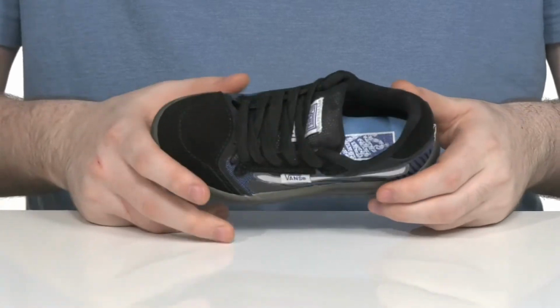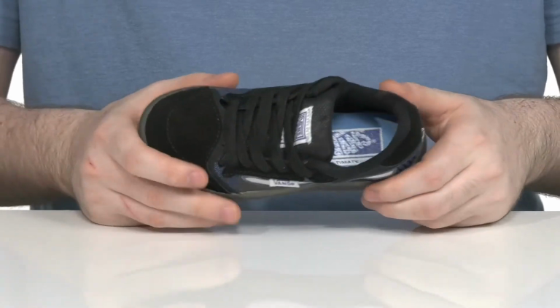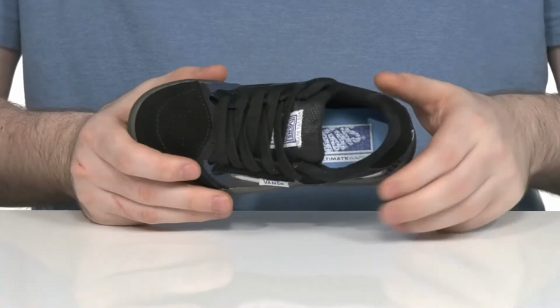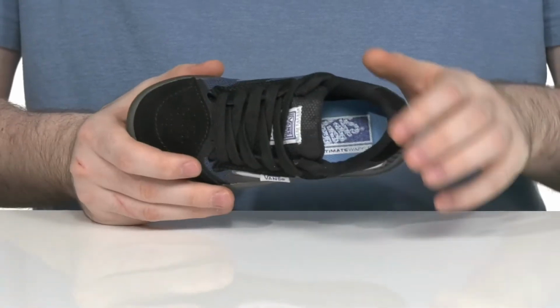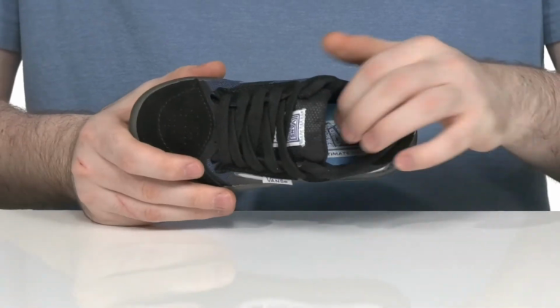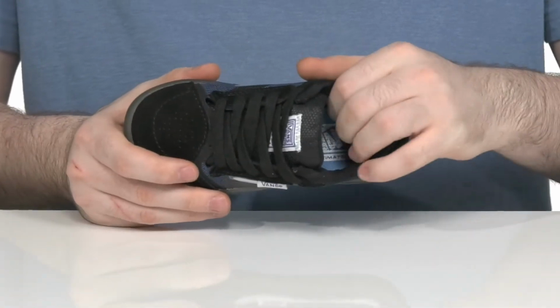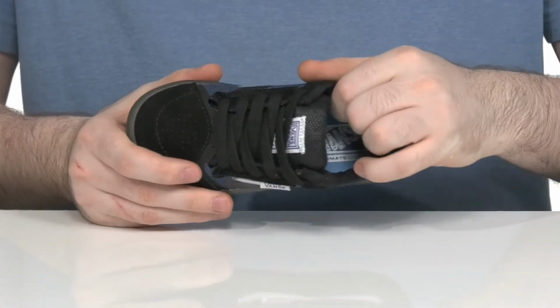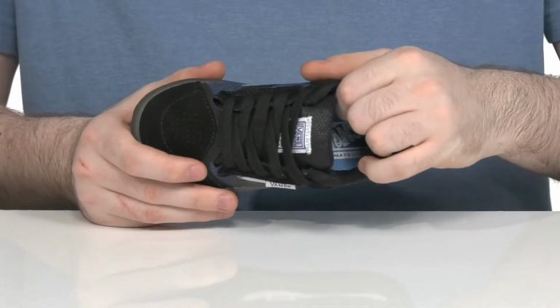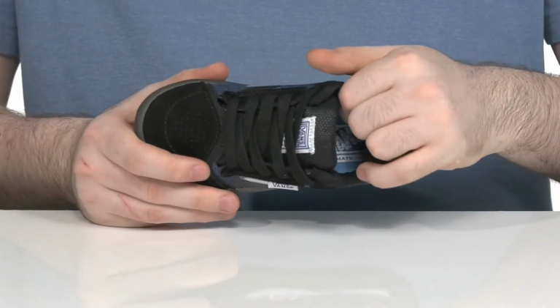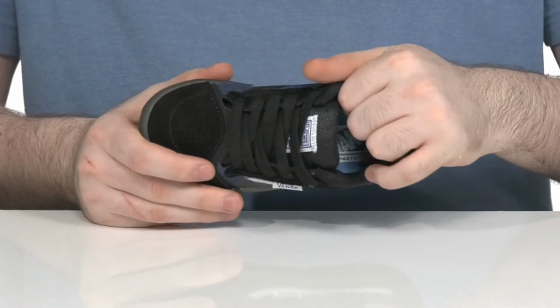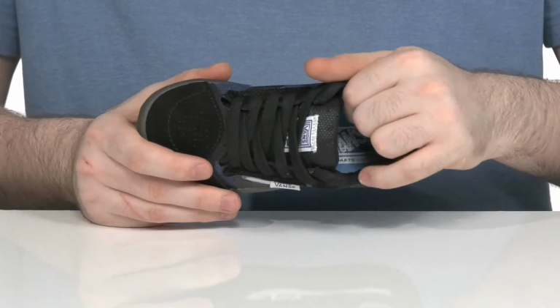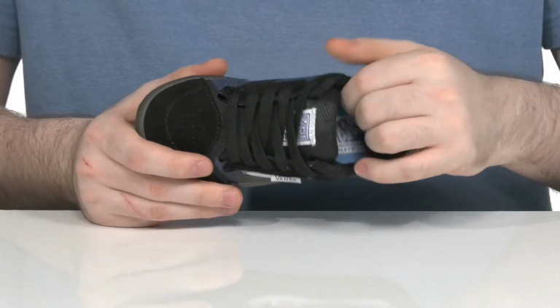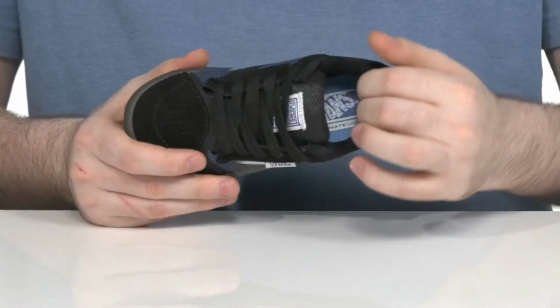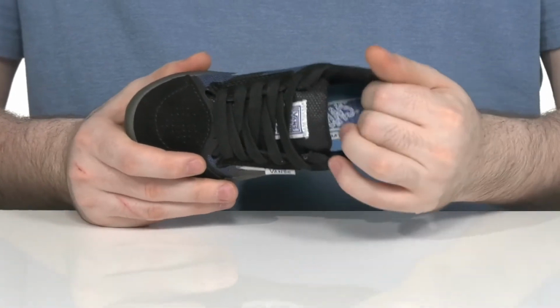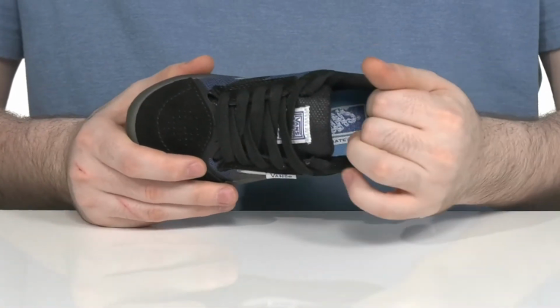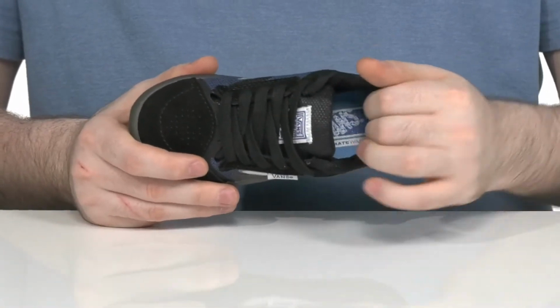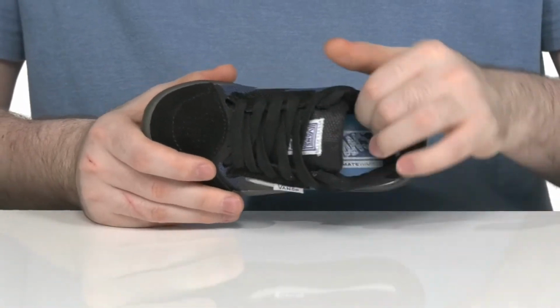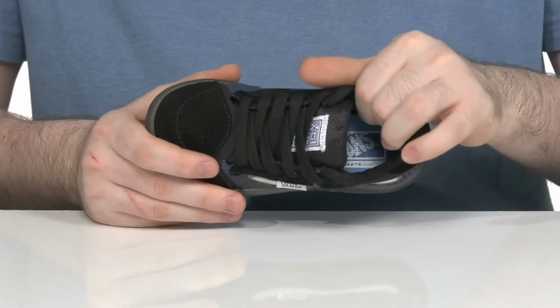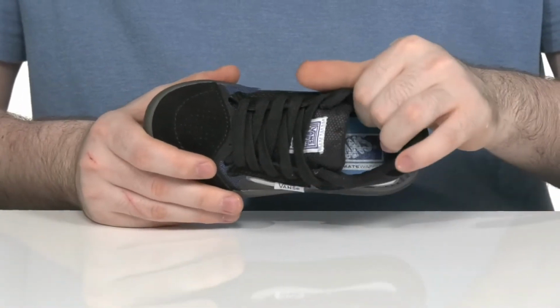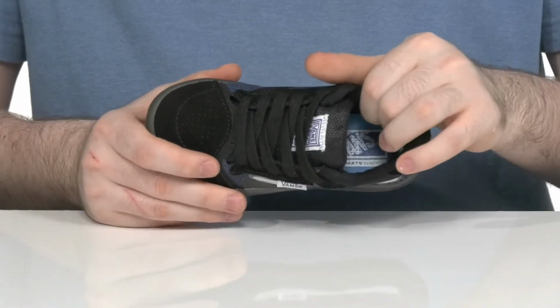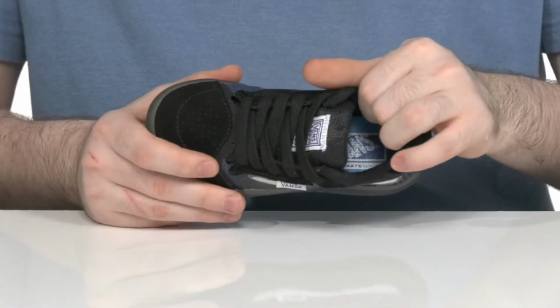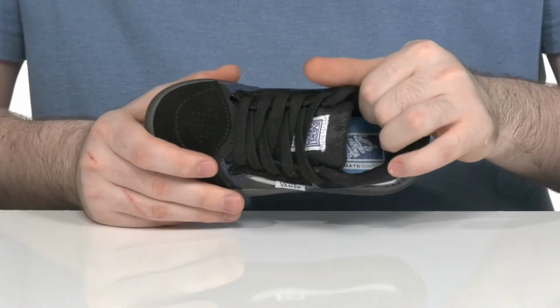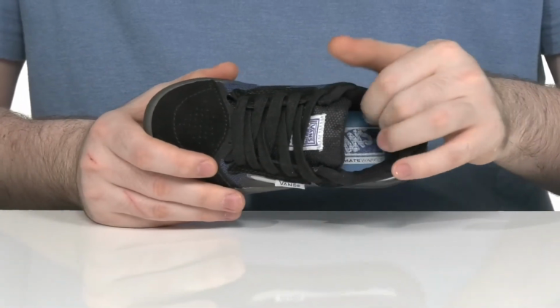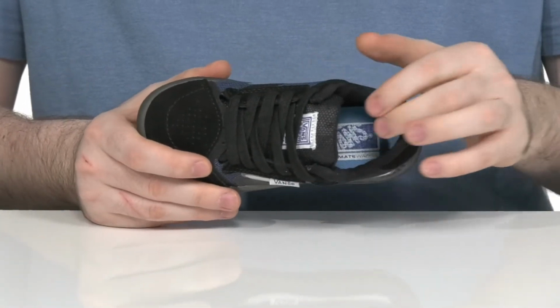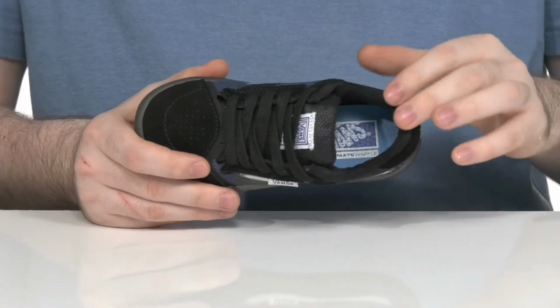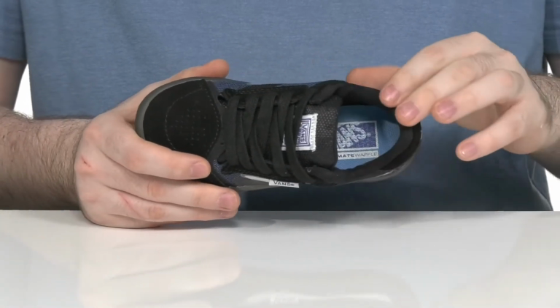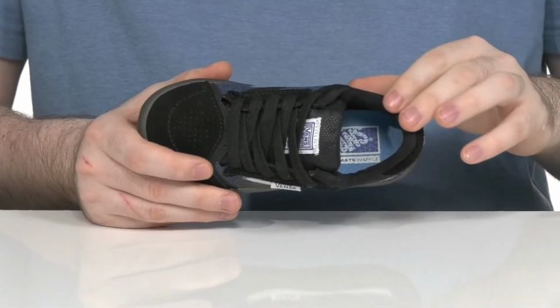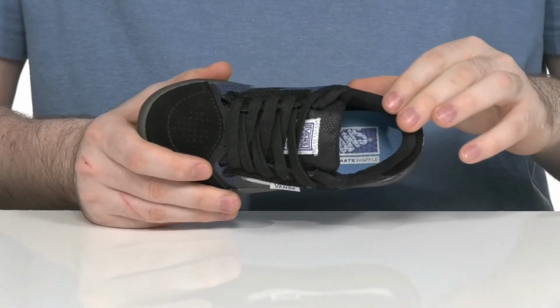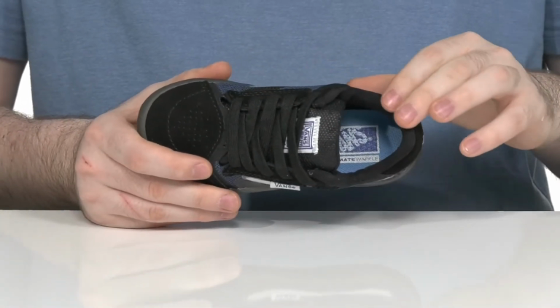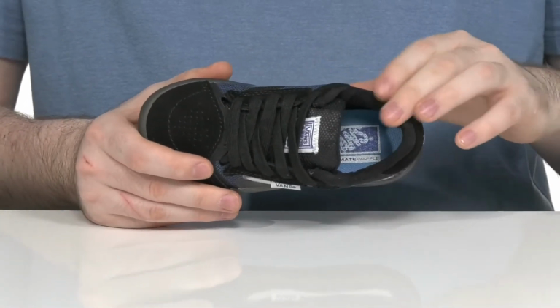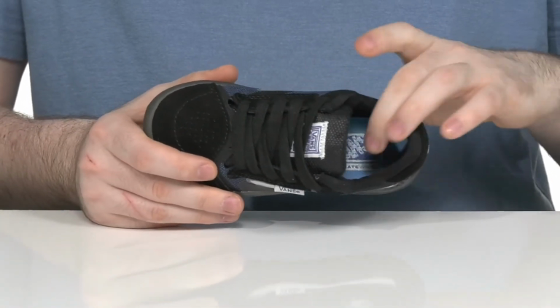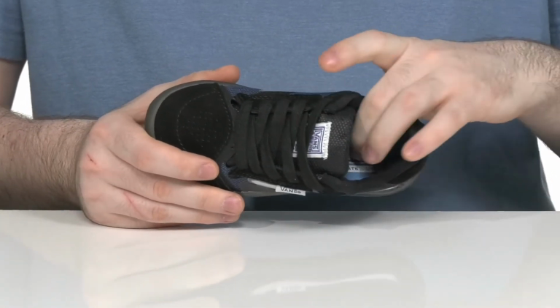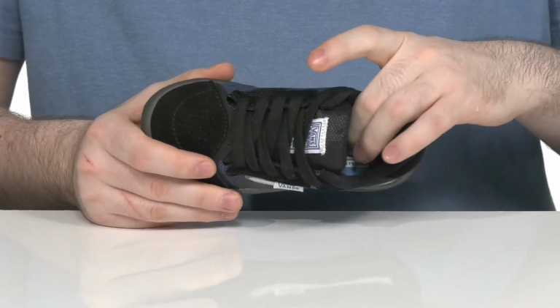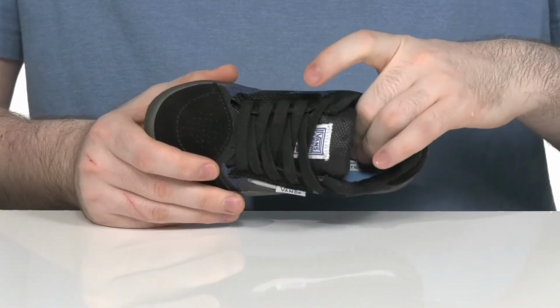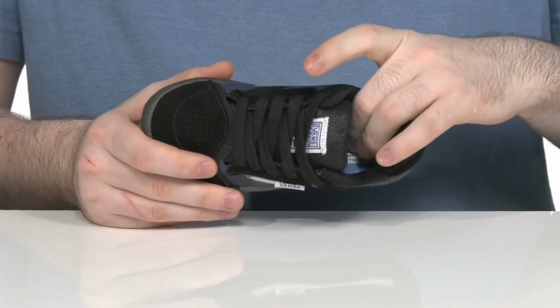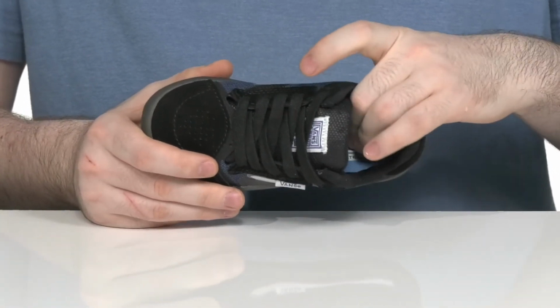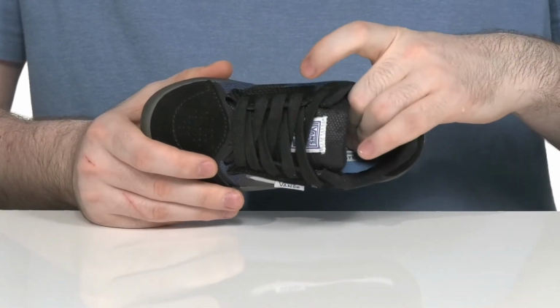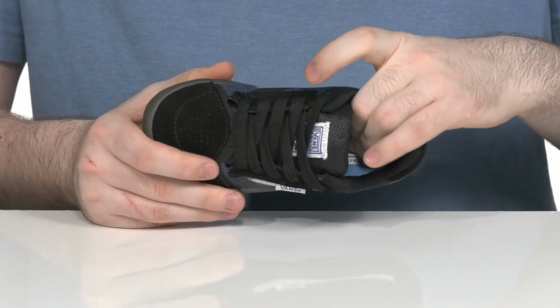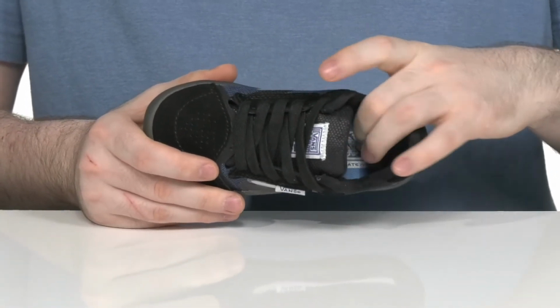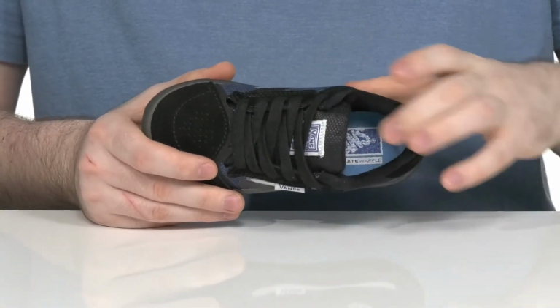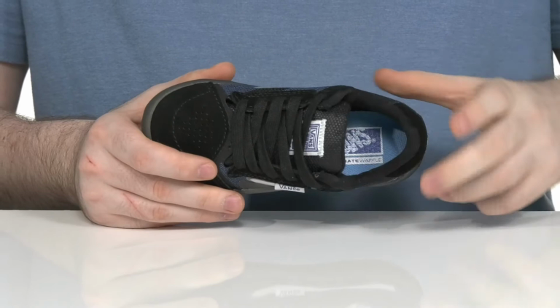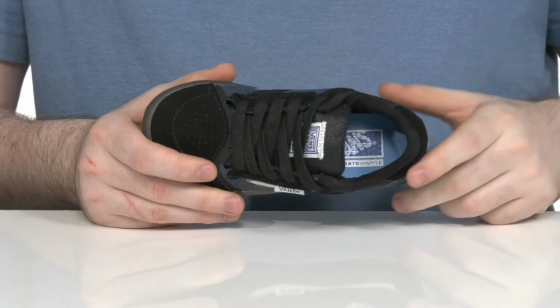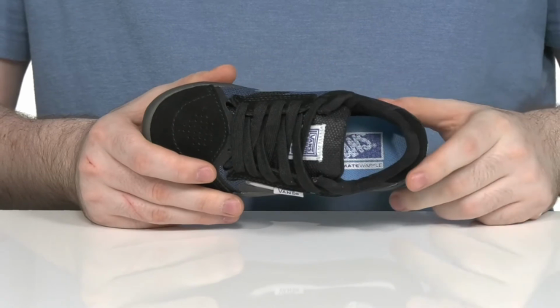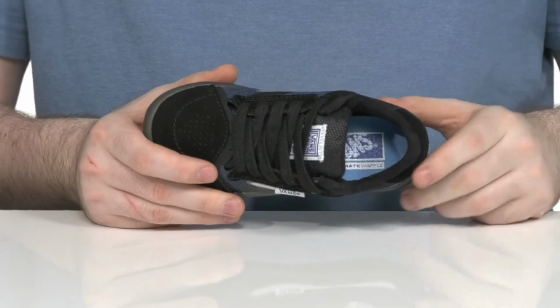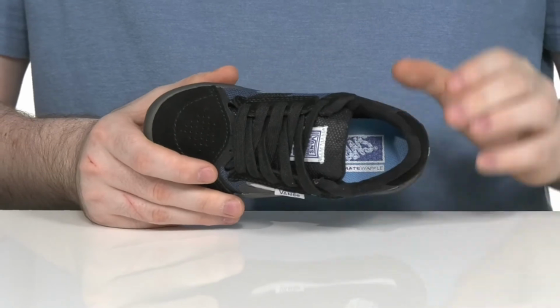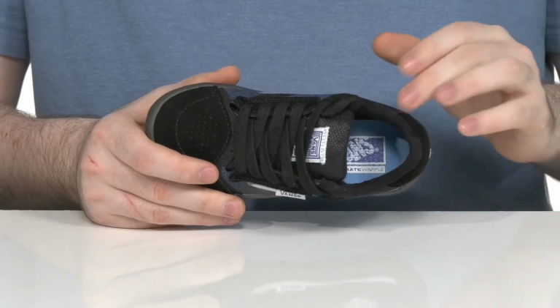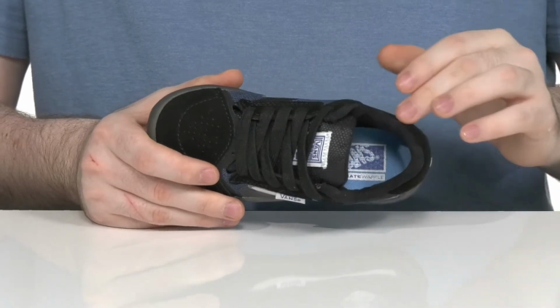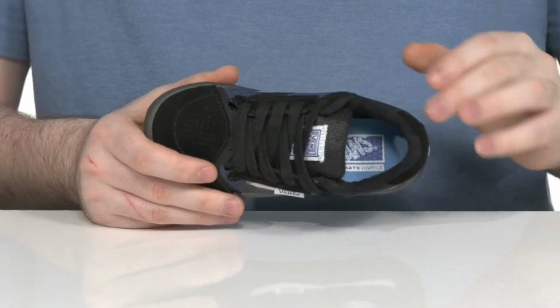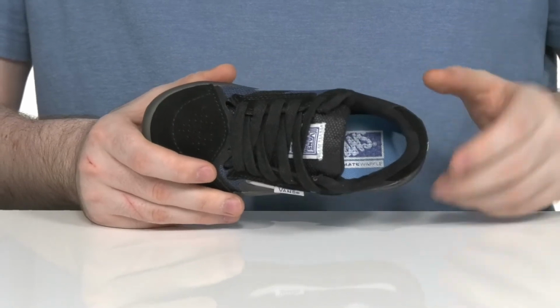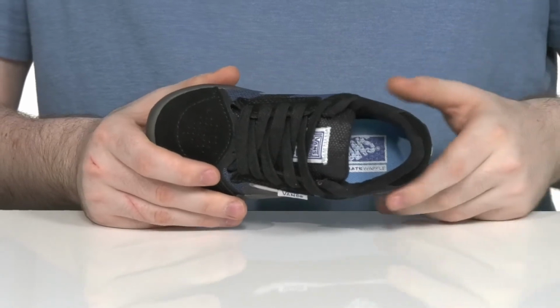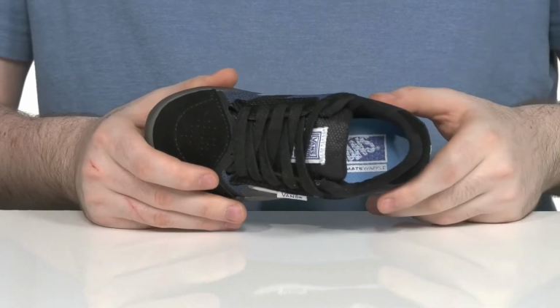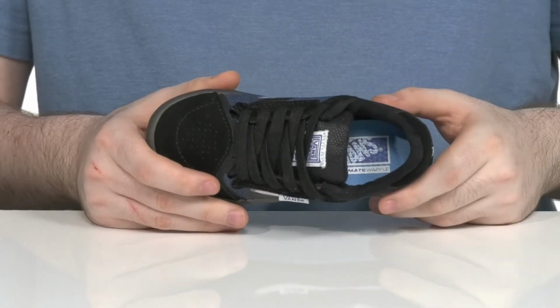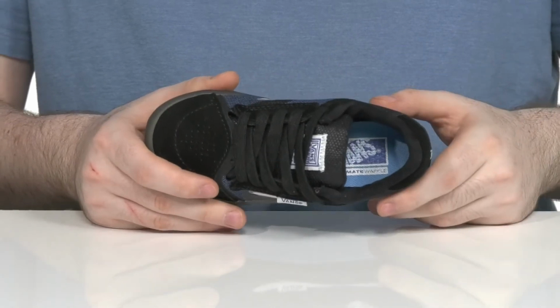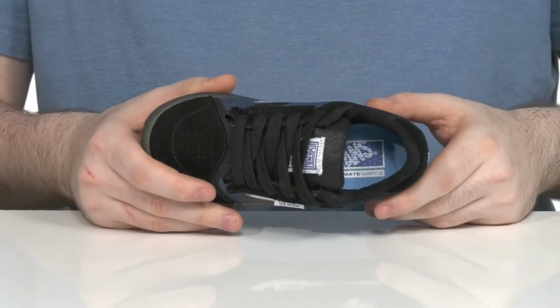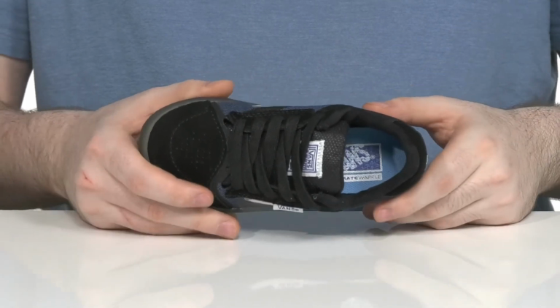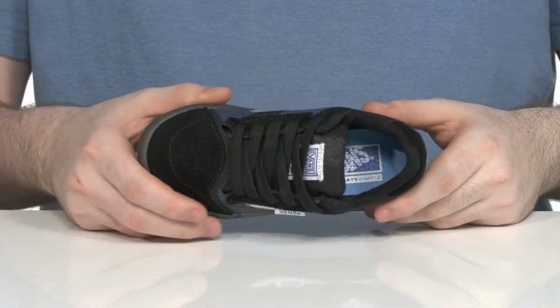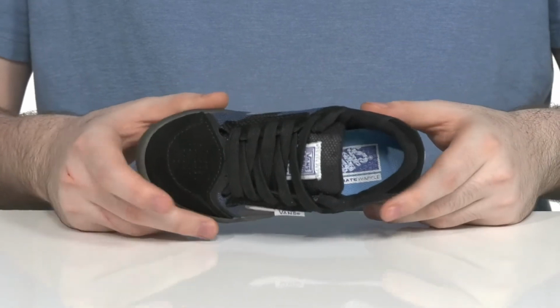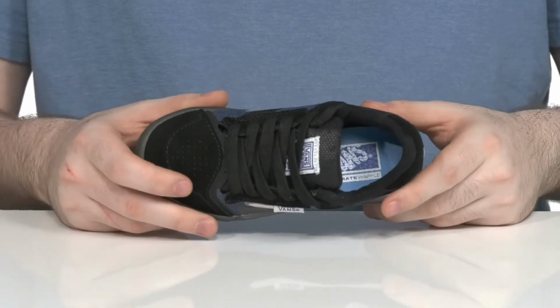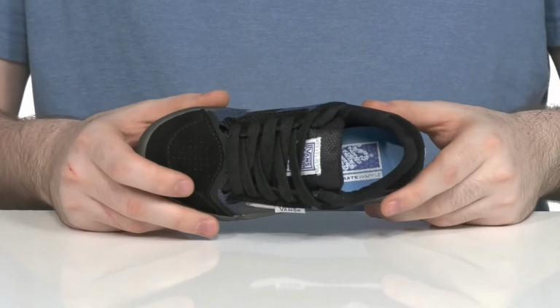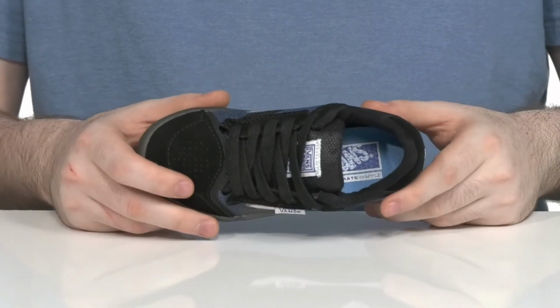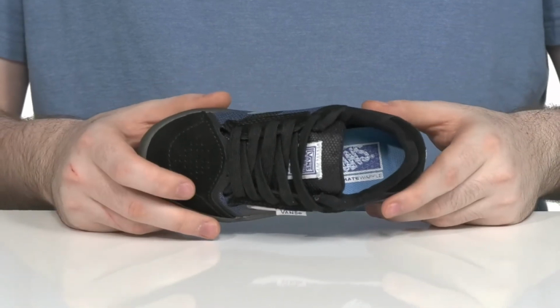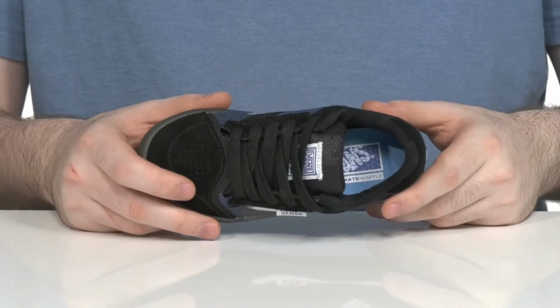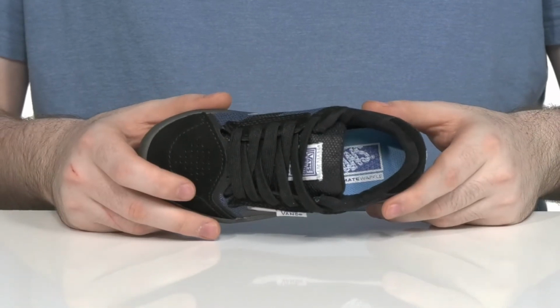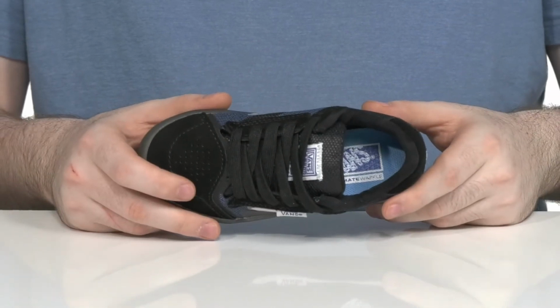The inside lining is padded textile for lots of support and cushioning, and it keeps a foam footbed that's pretty firm underfoot to keep them feeling great.